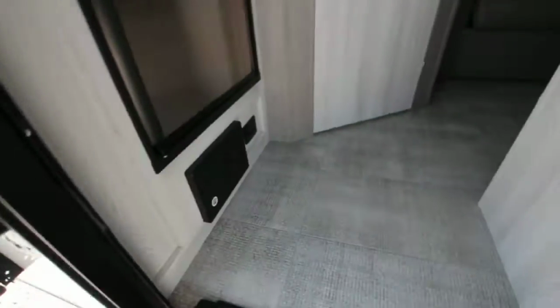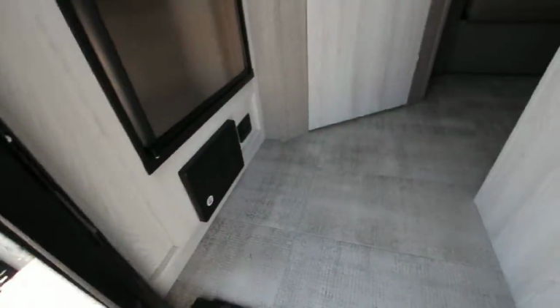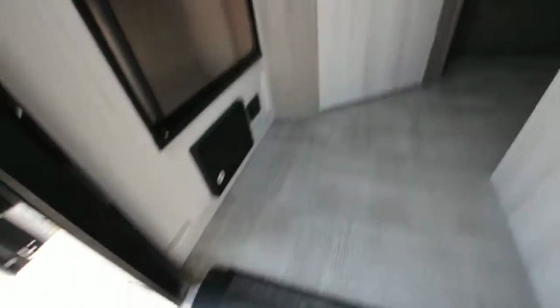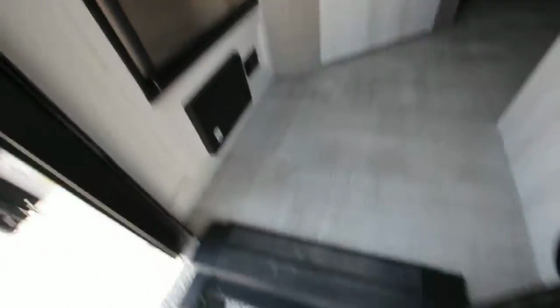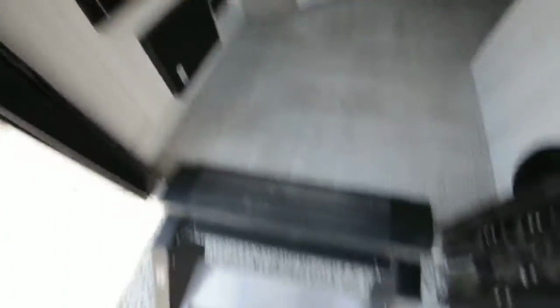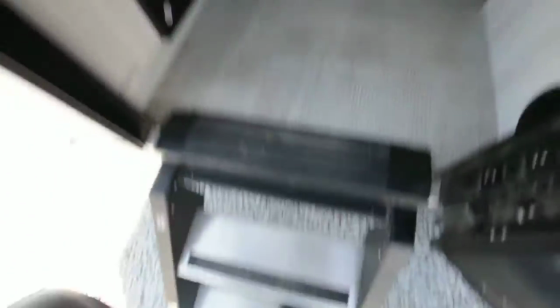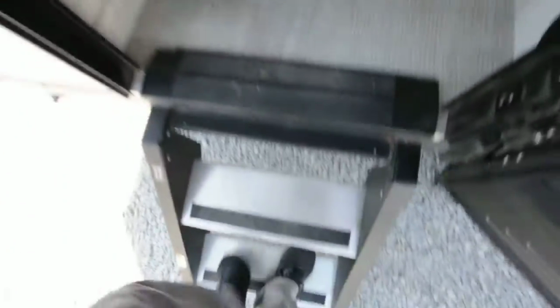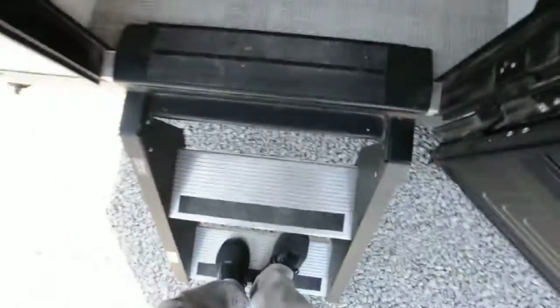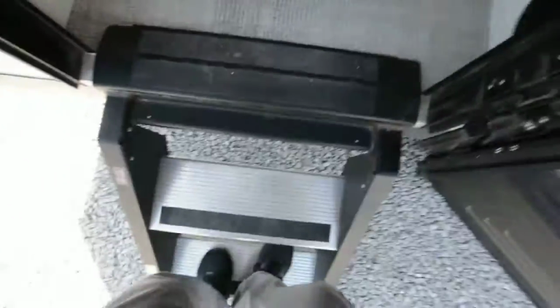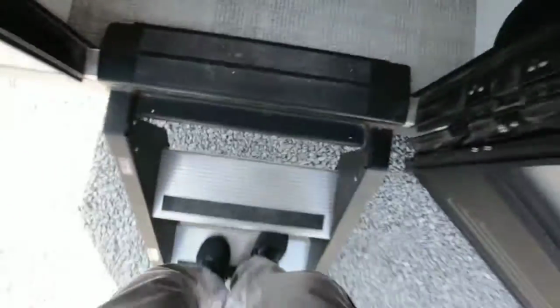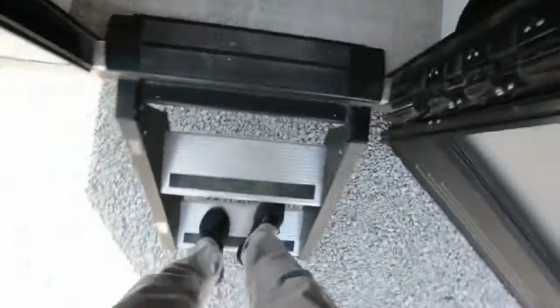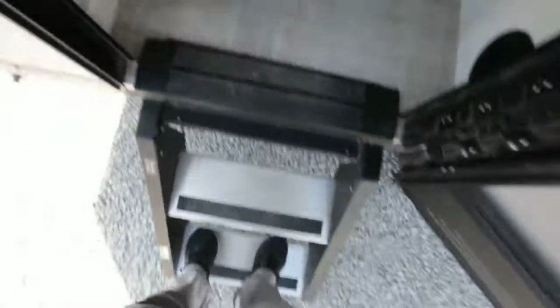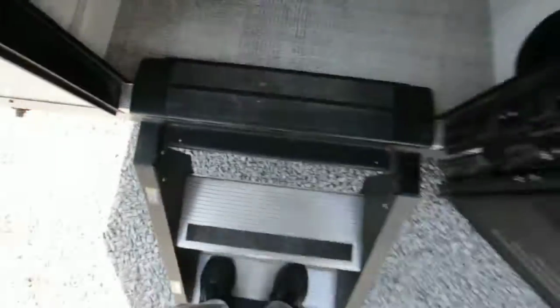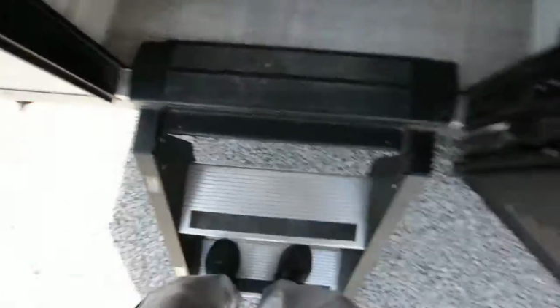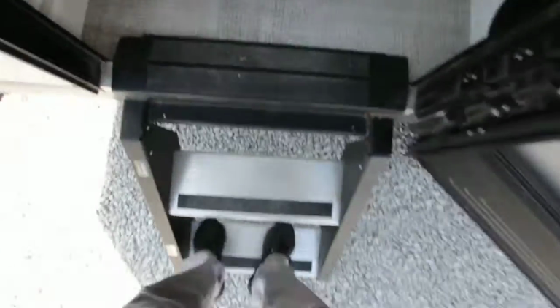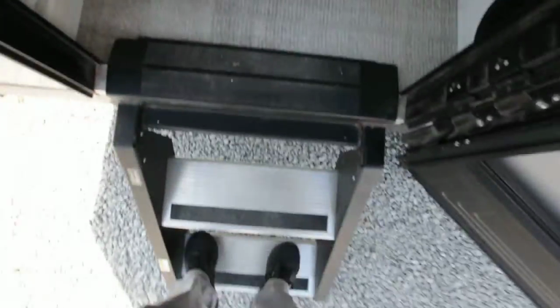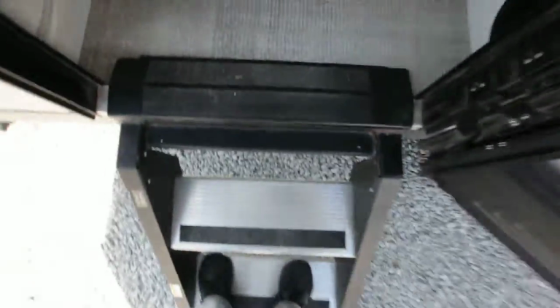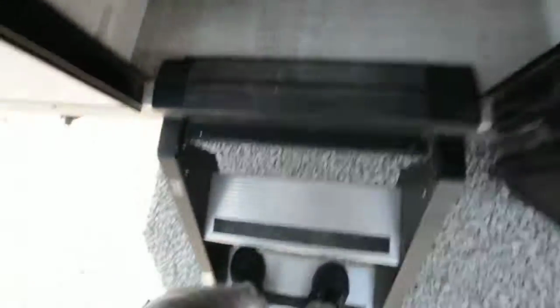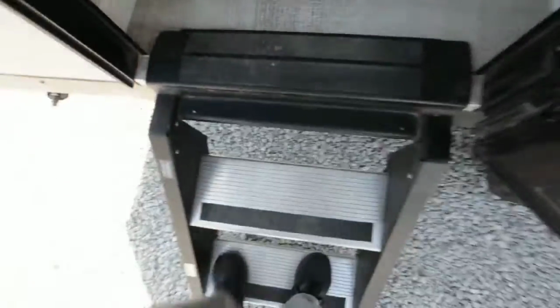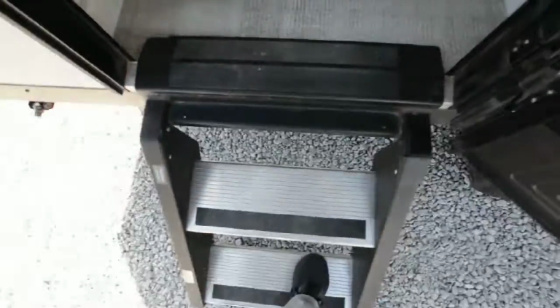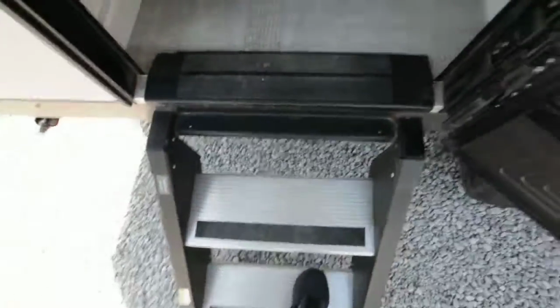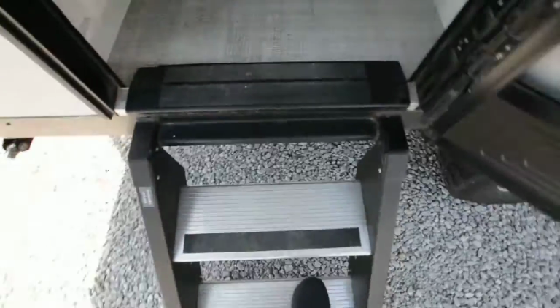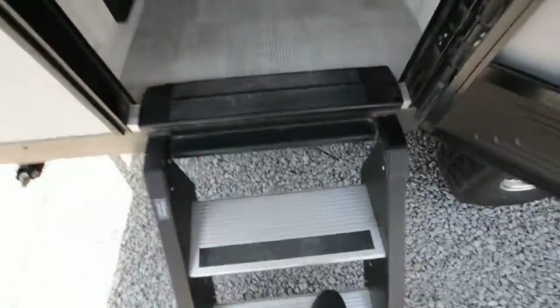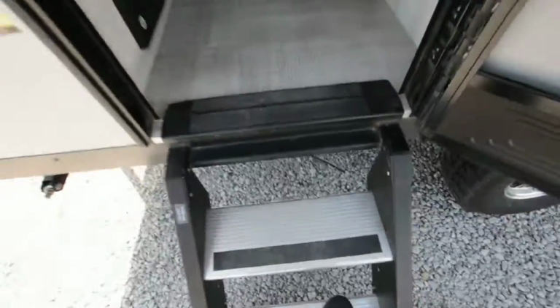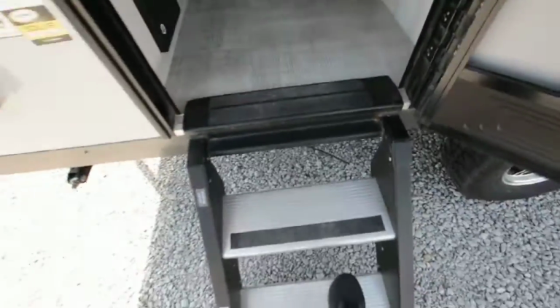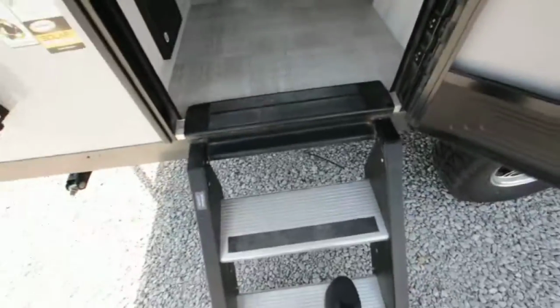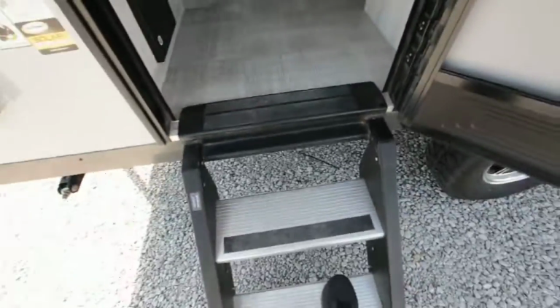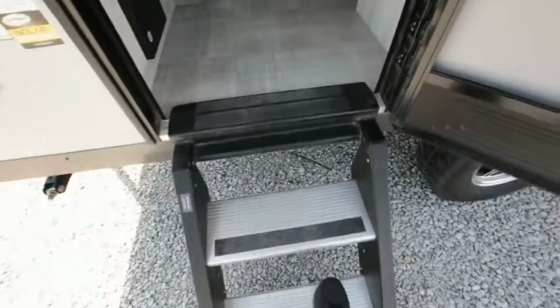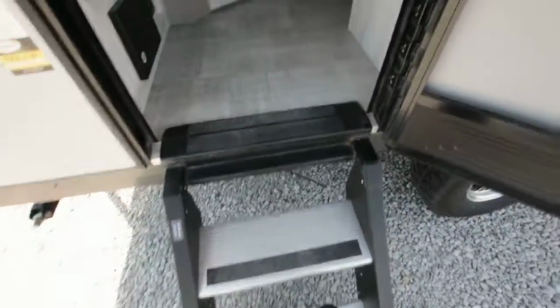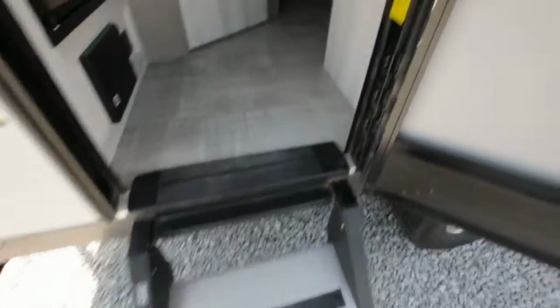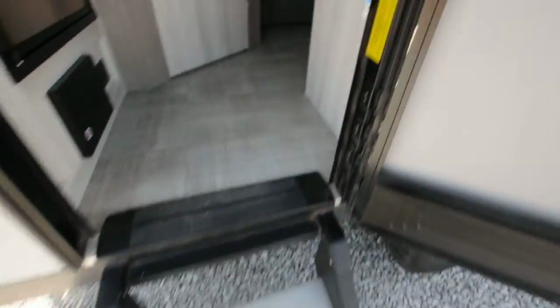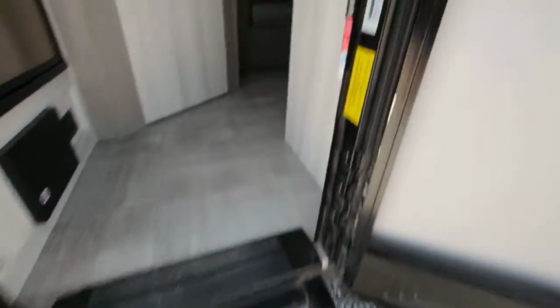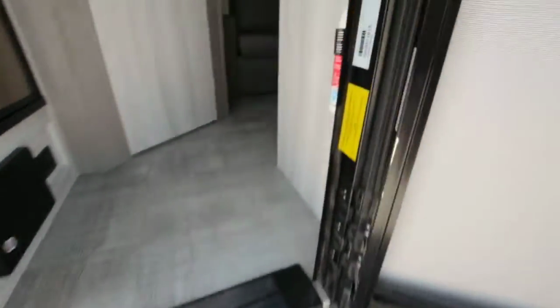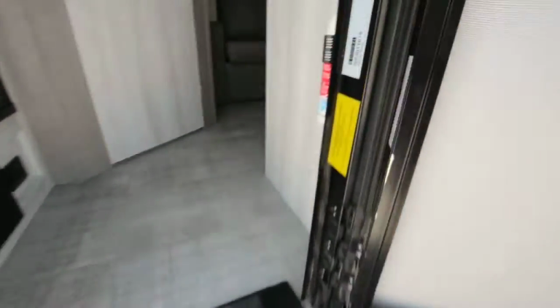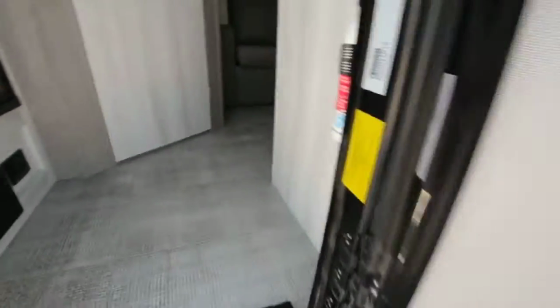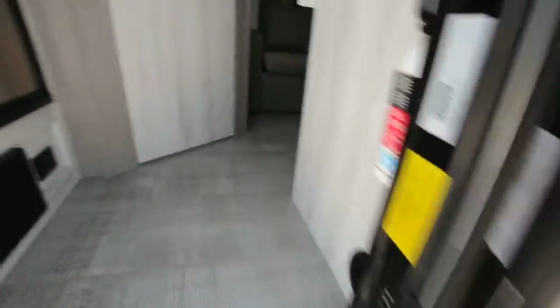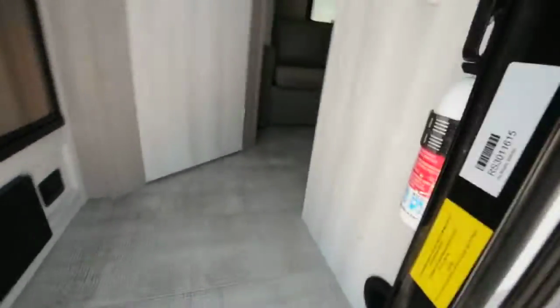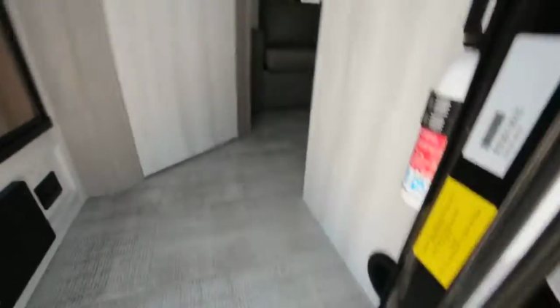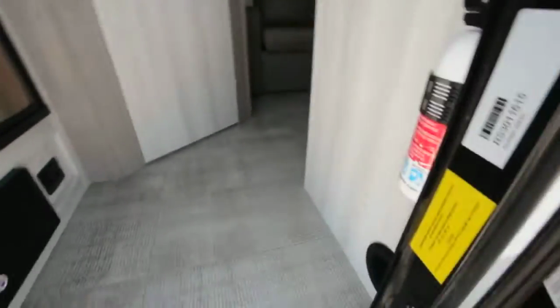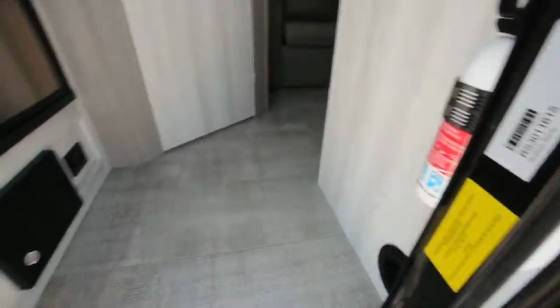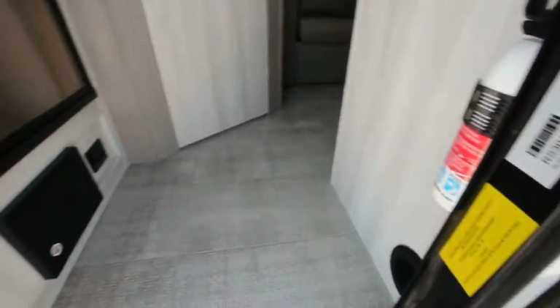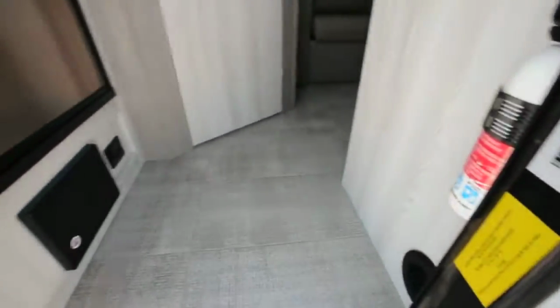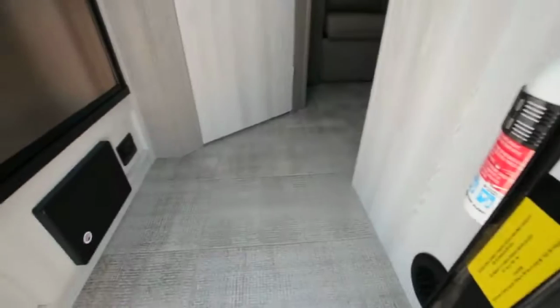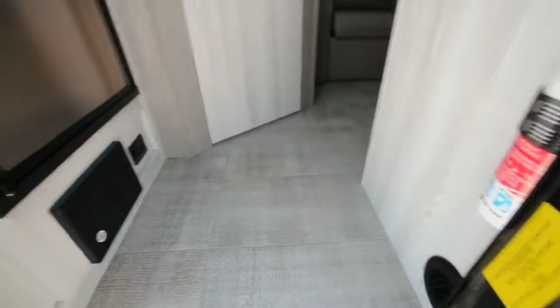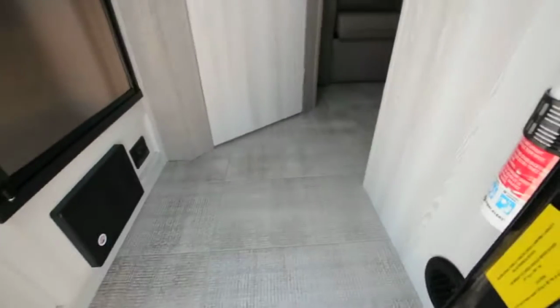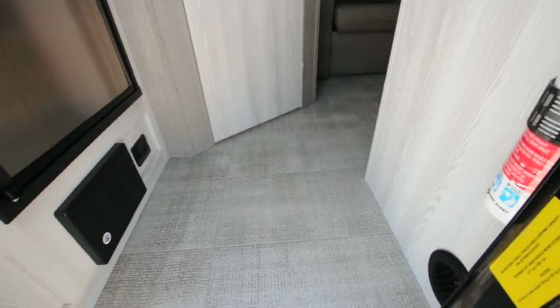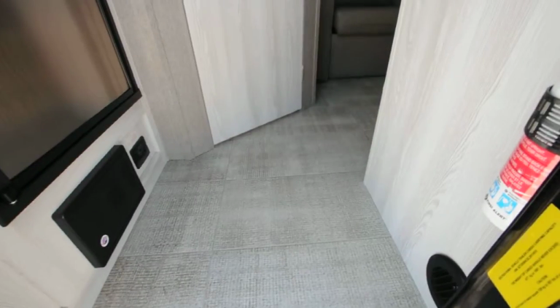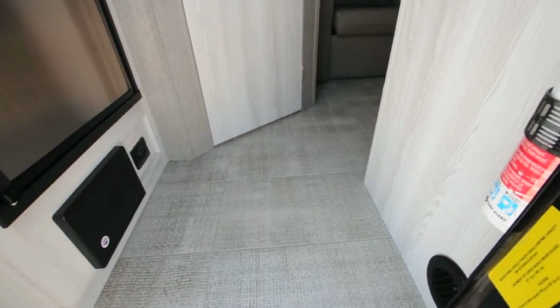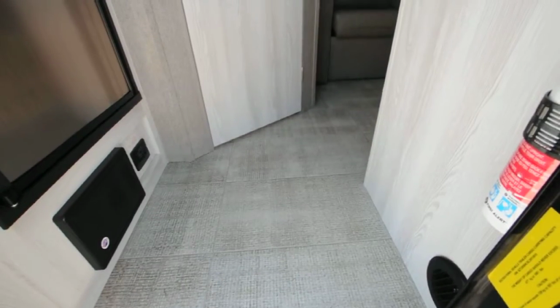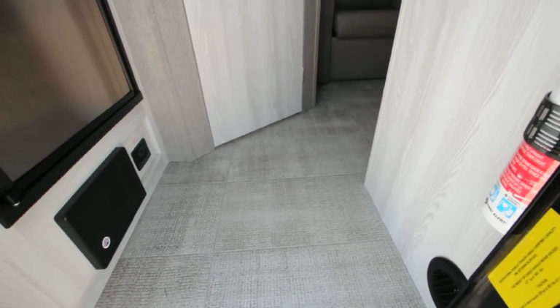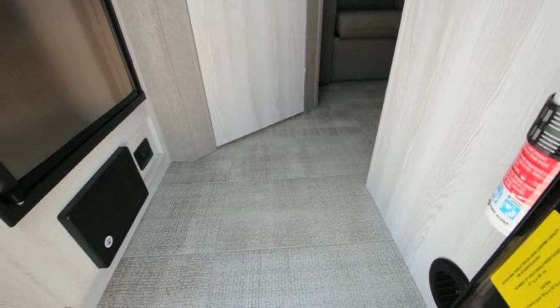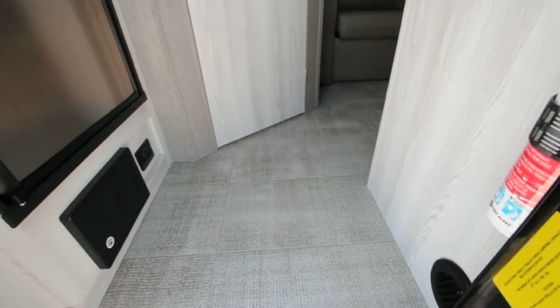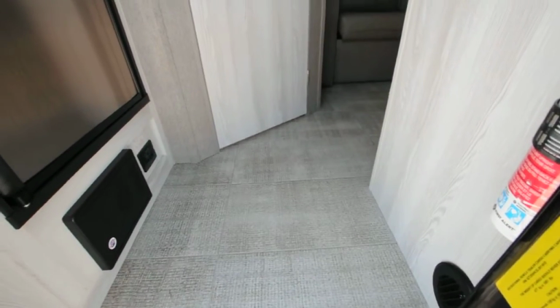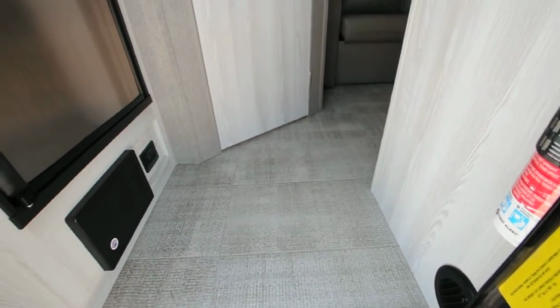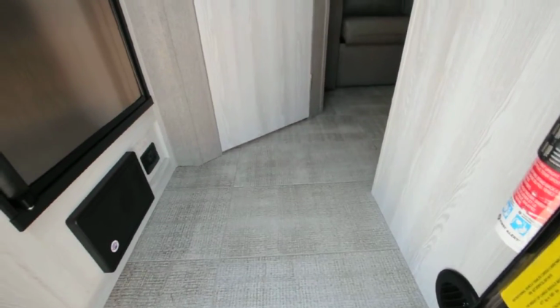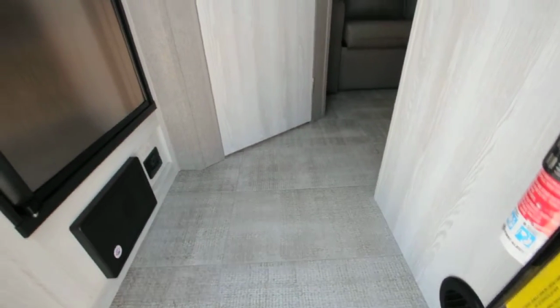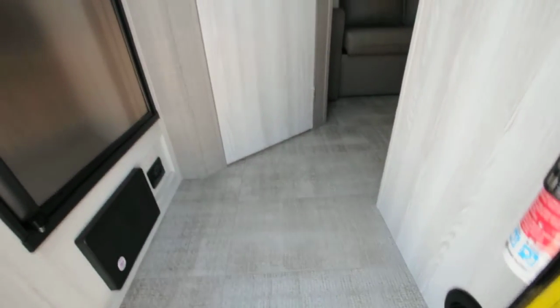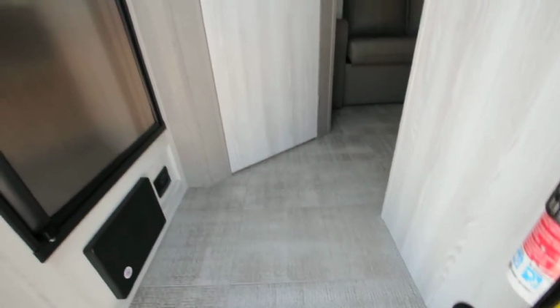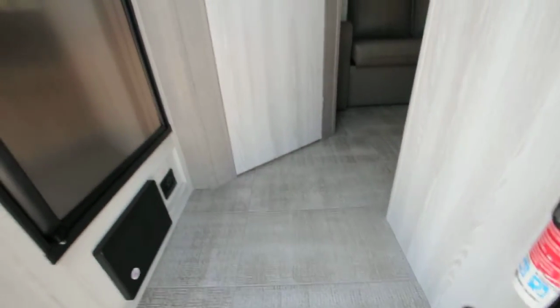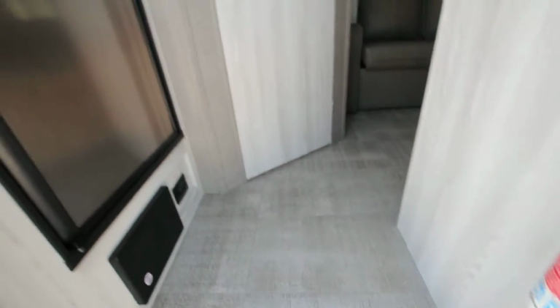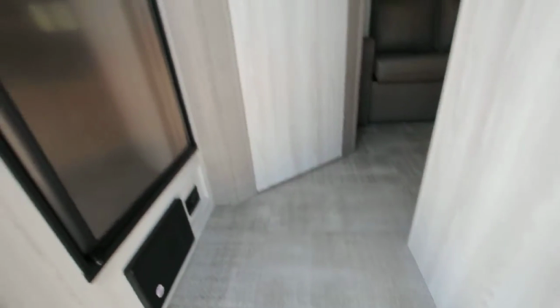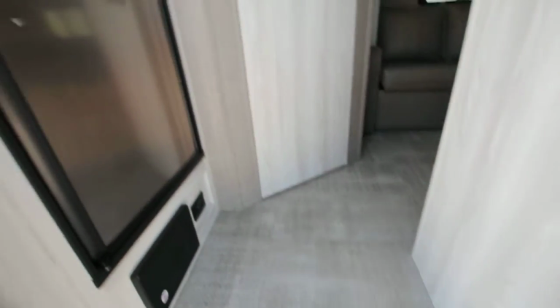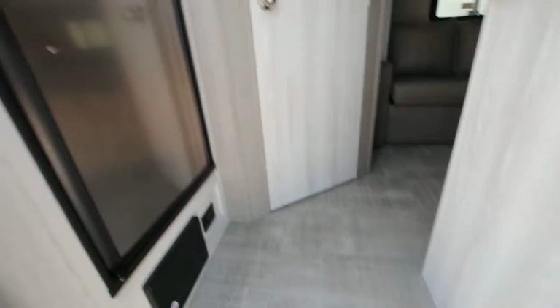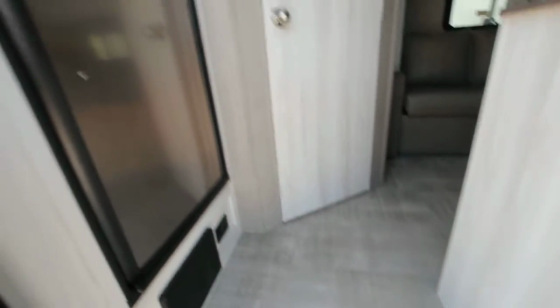Got the updated steps, nice and sturdy. This thing weighs dry 3,324 pounds.